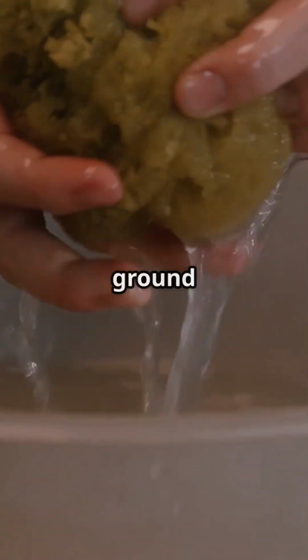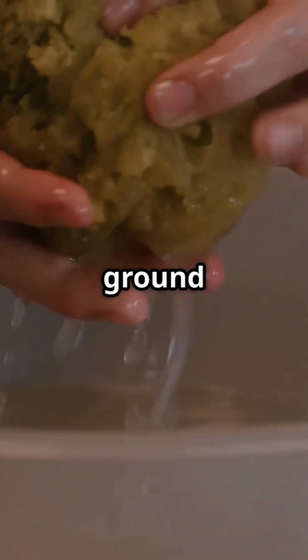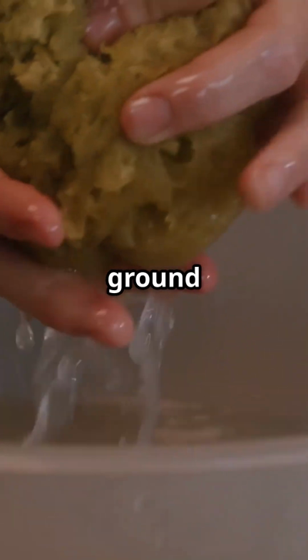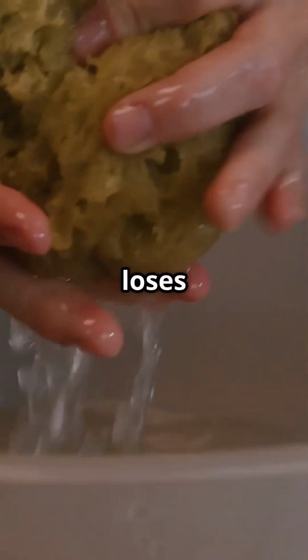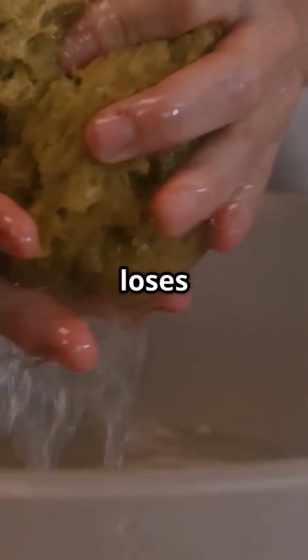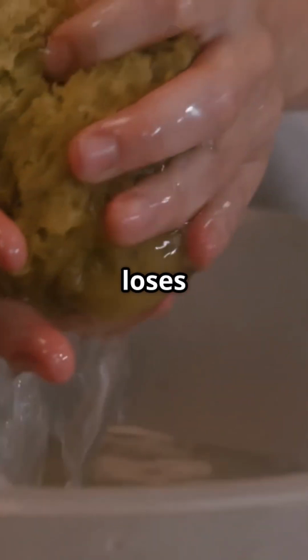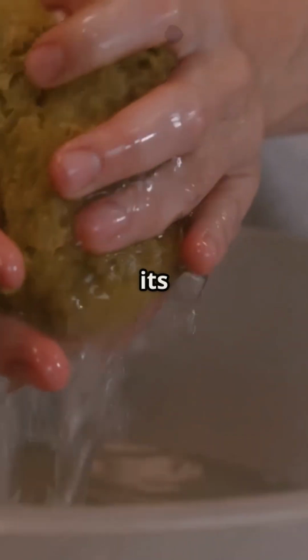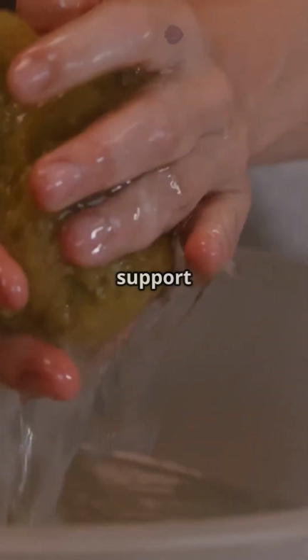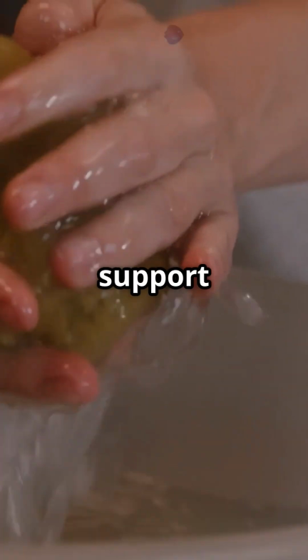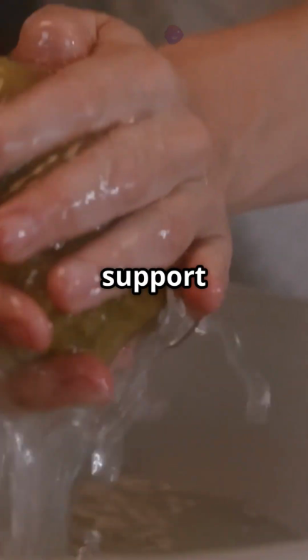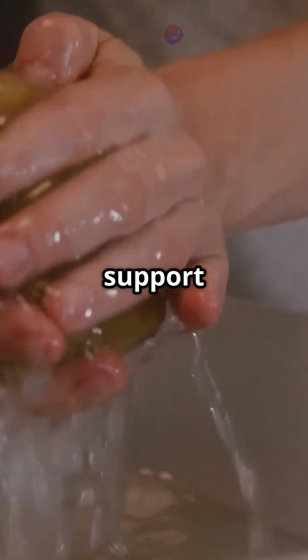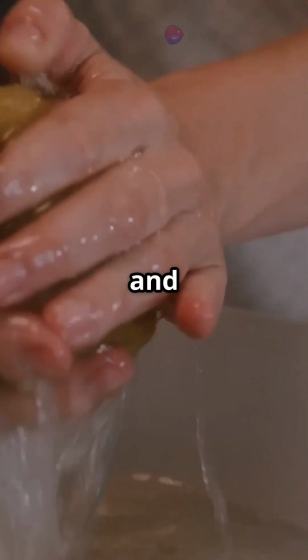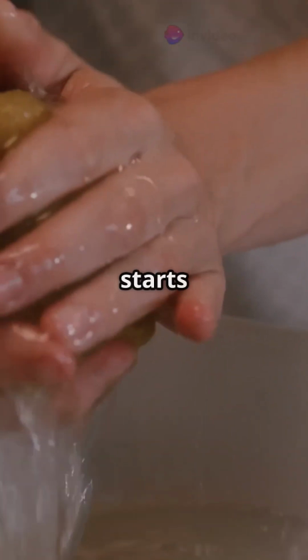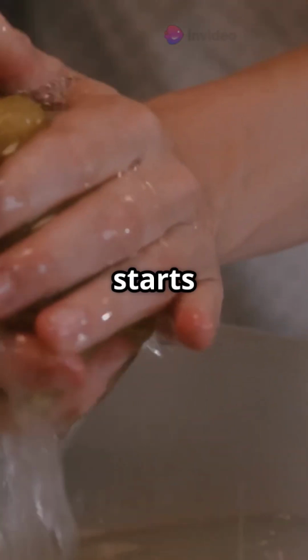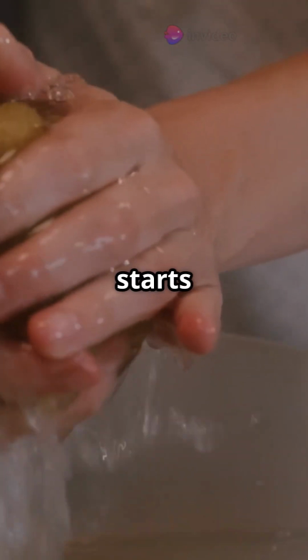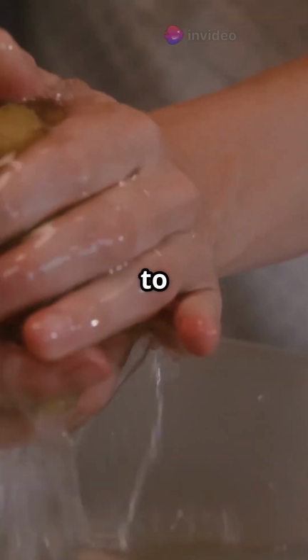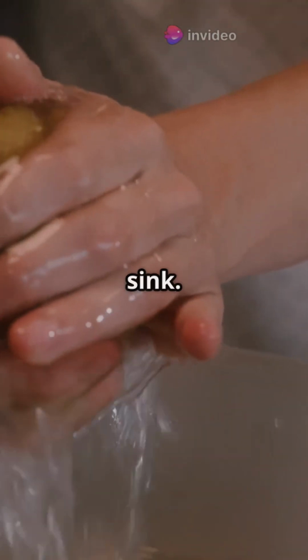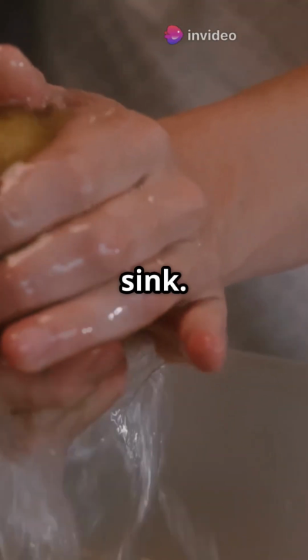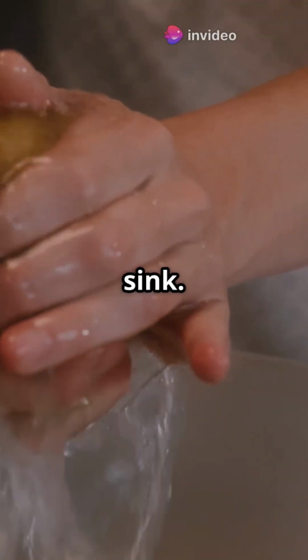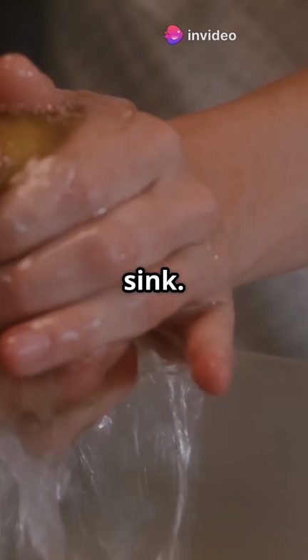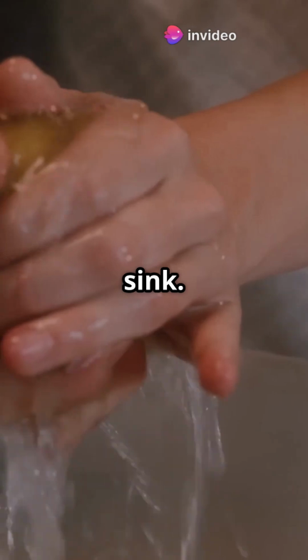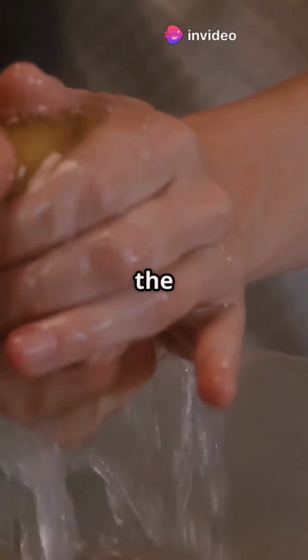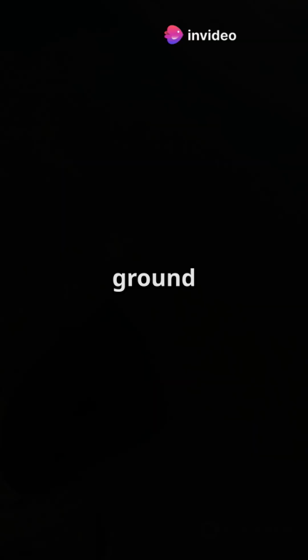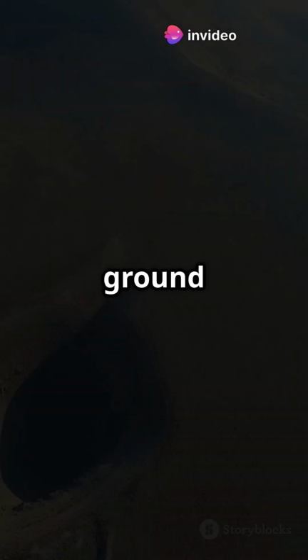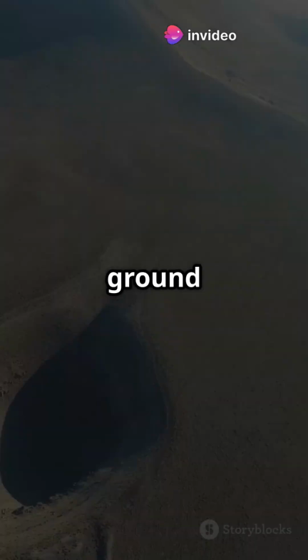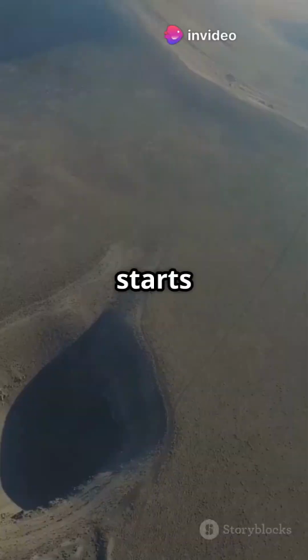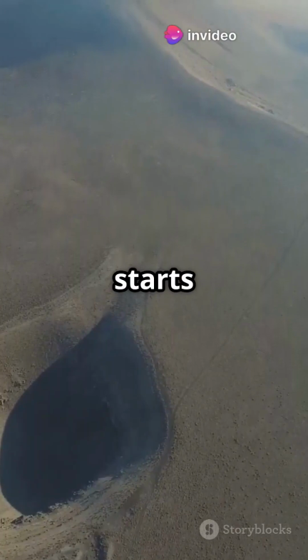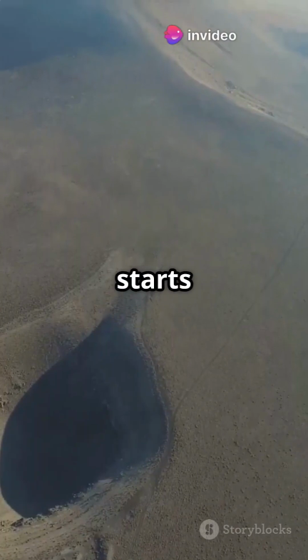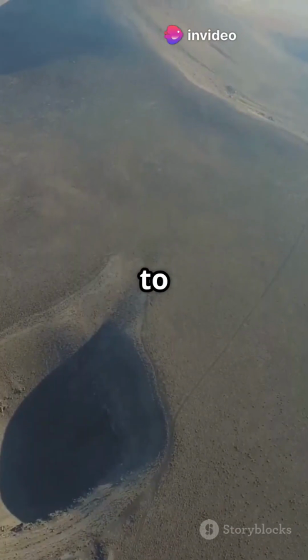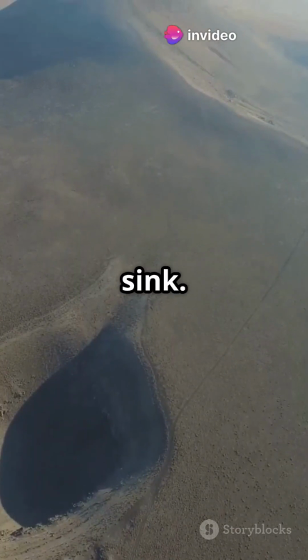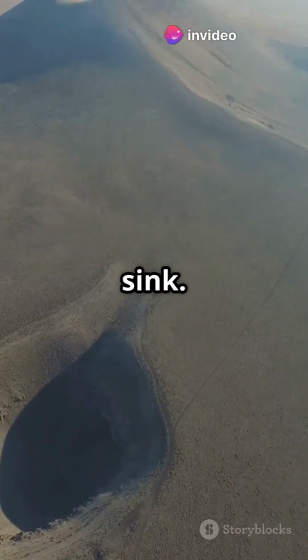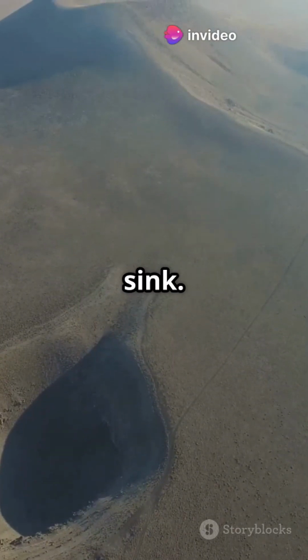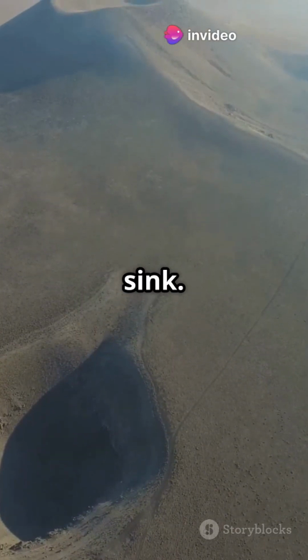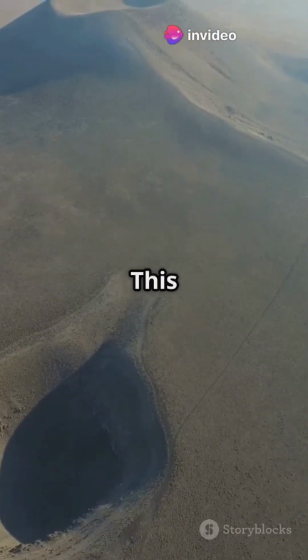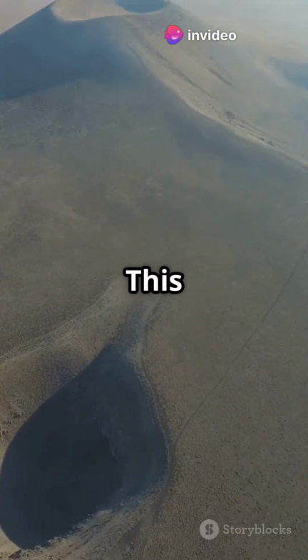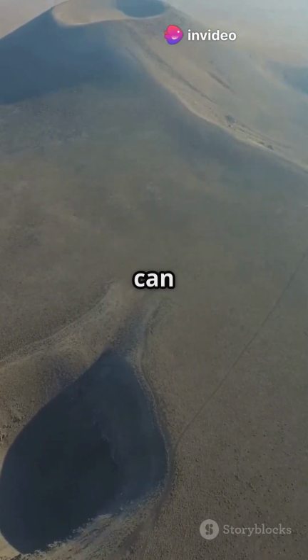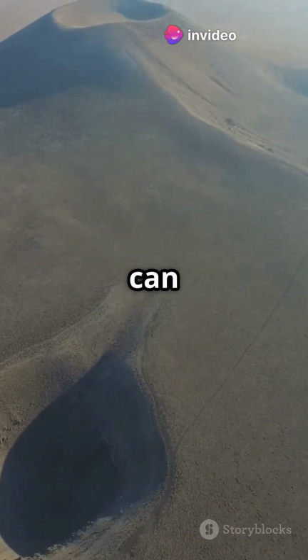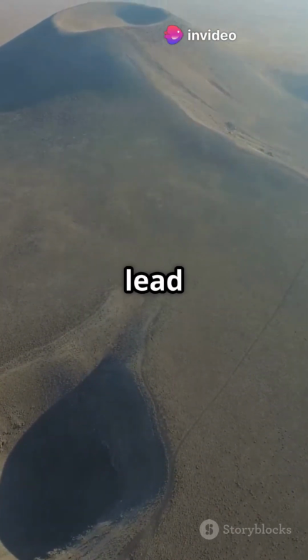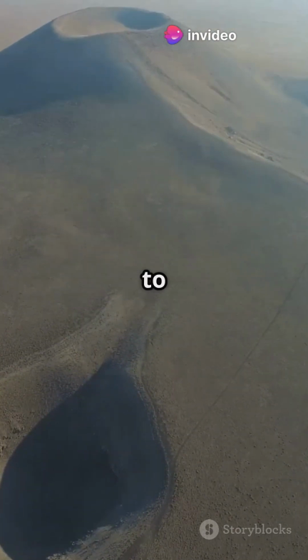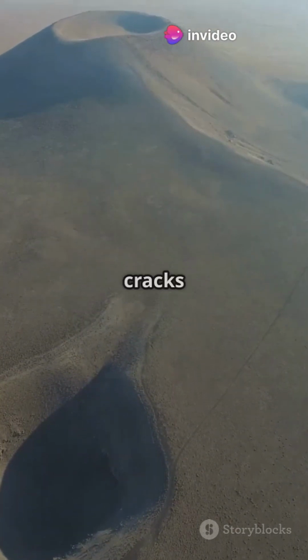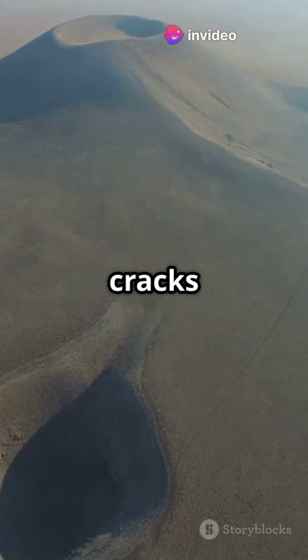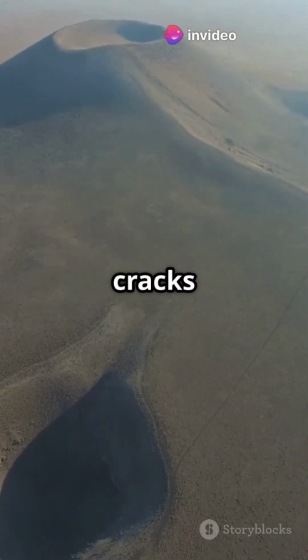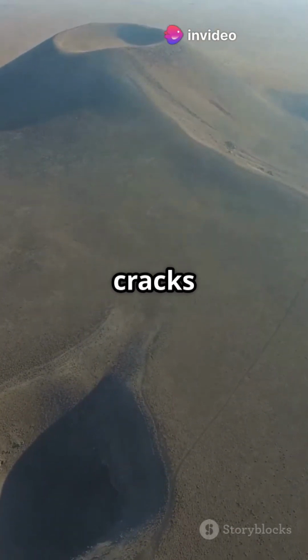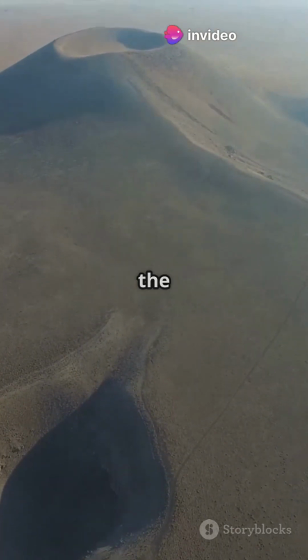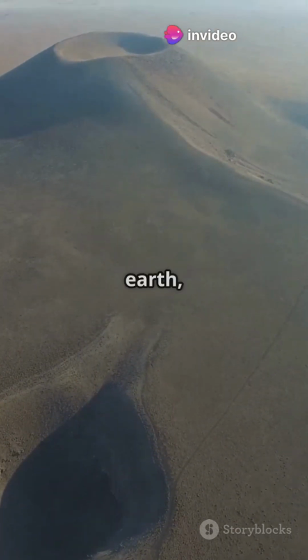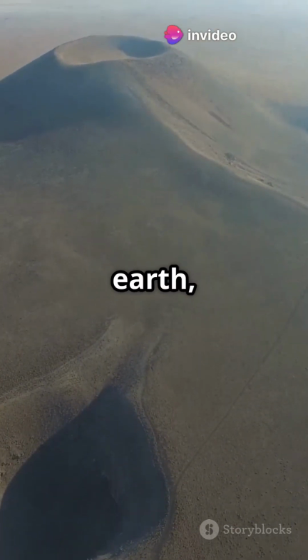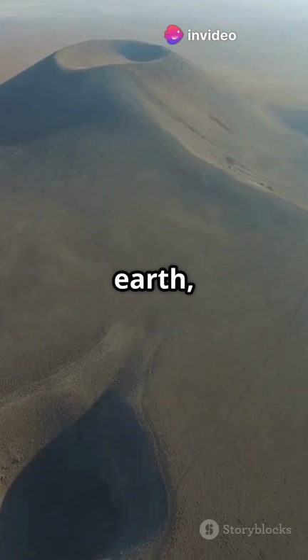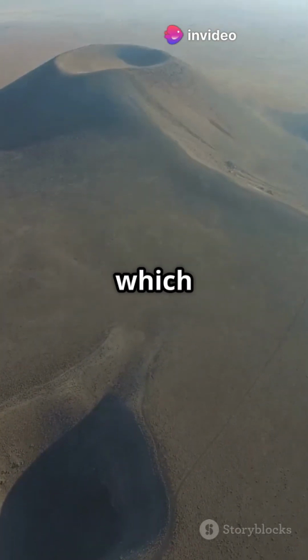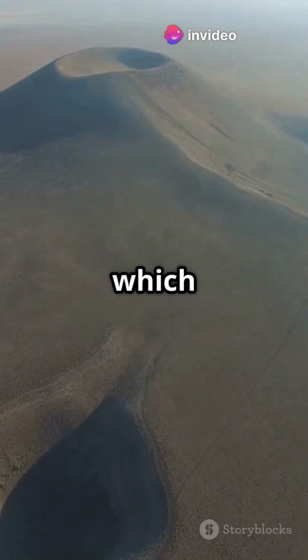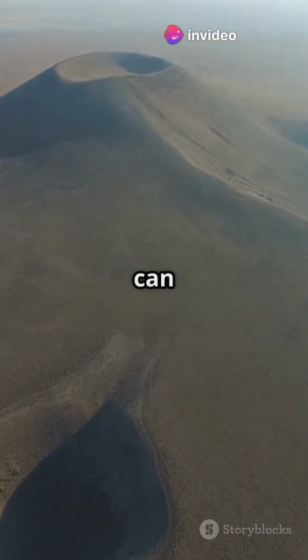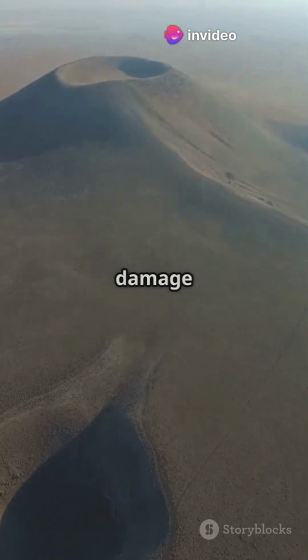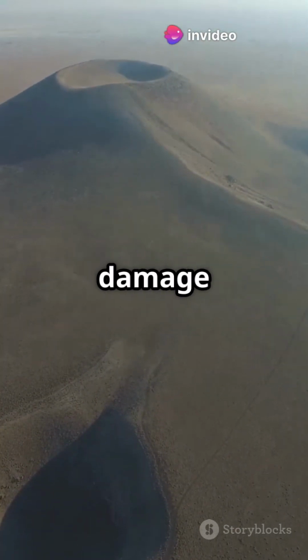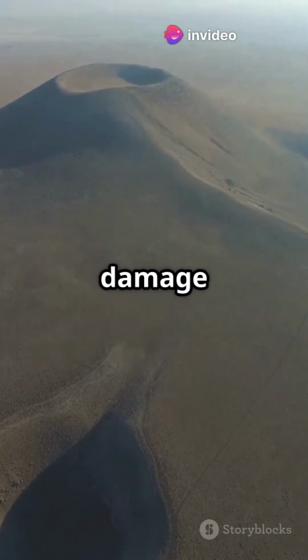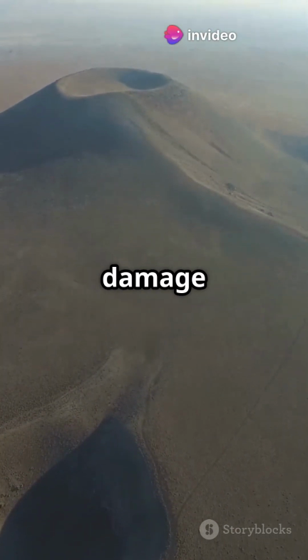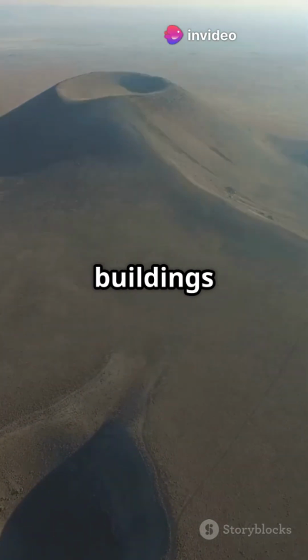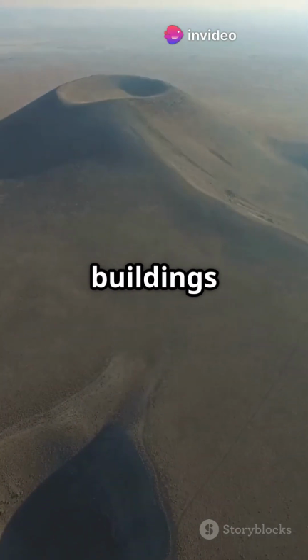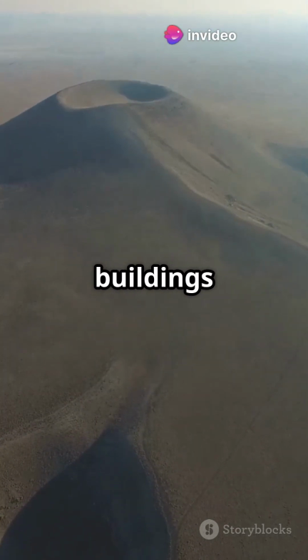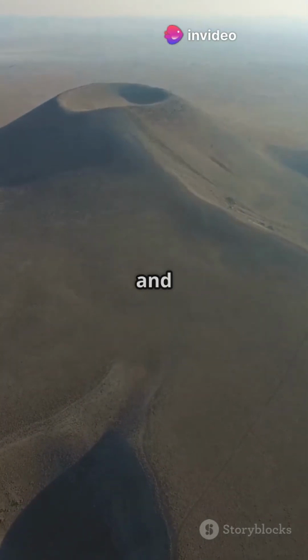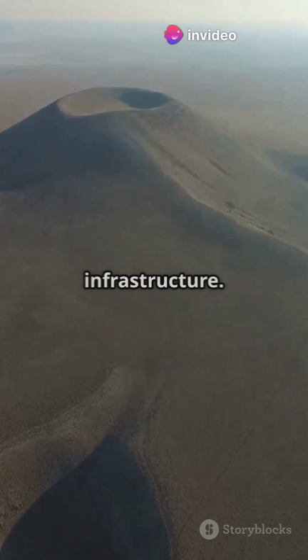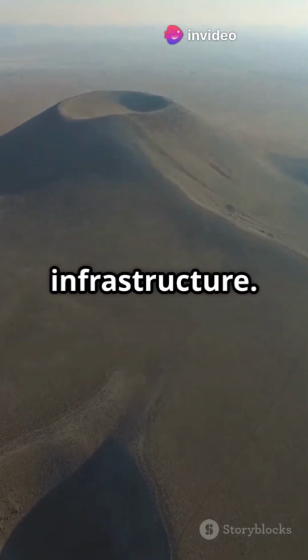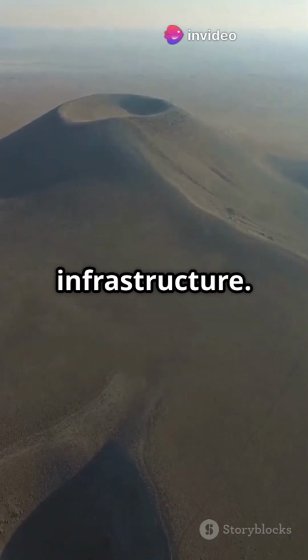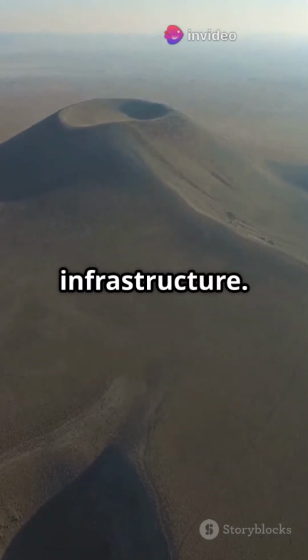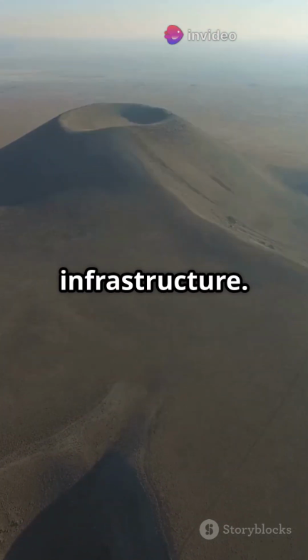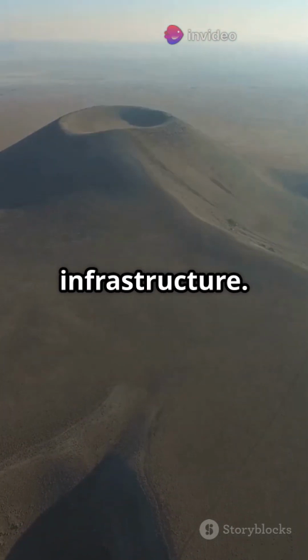The ground loses its support and starts to sink. This can lead to cracks in the earth, which can damage buildings and infrastructure.